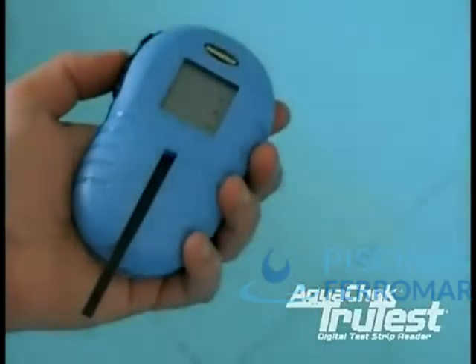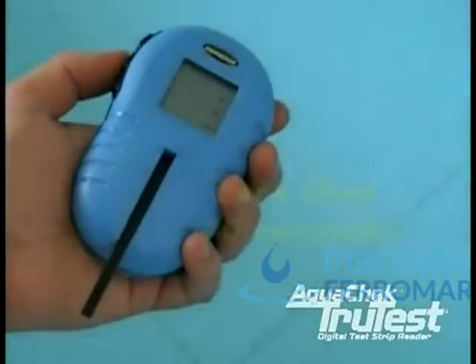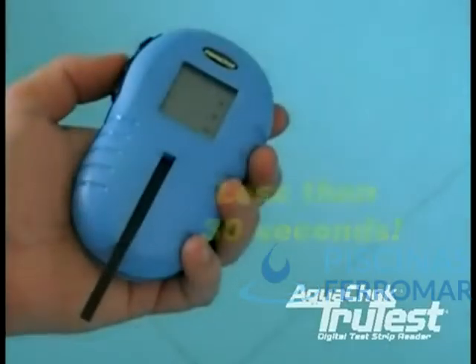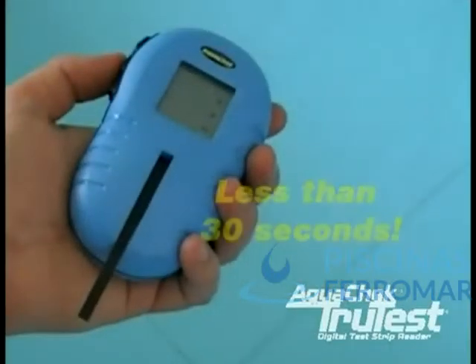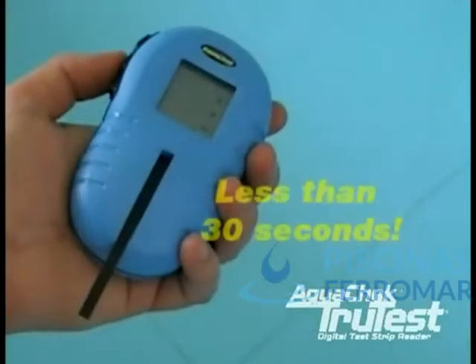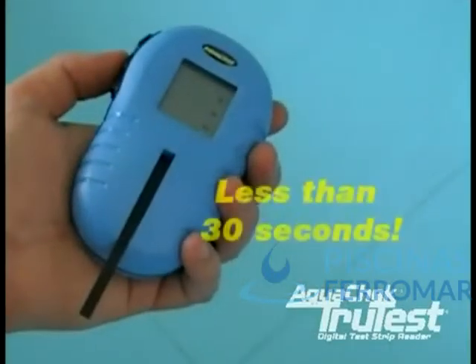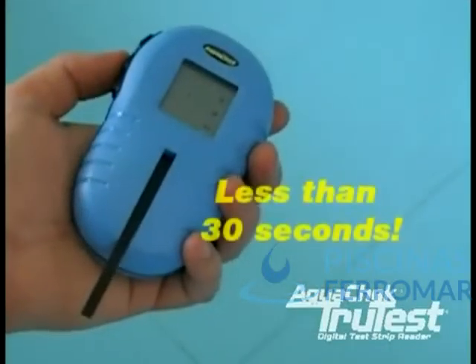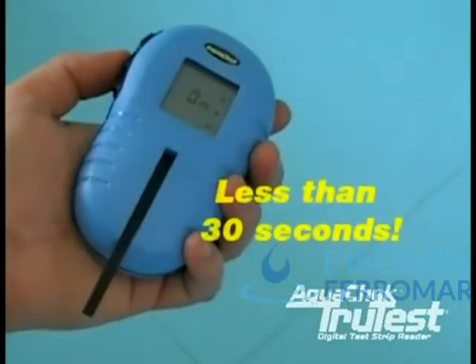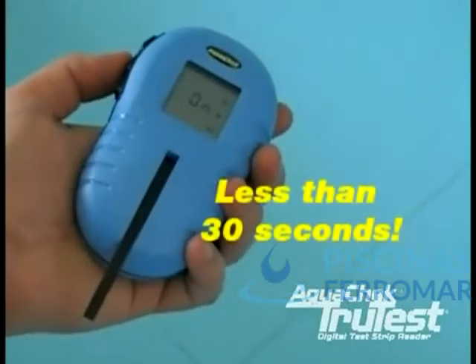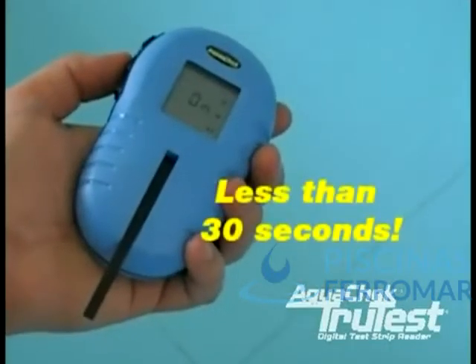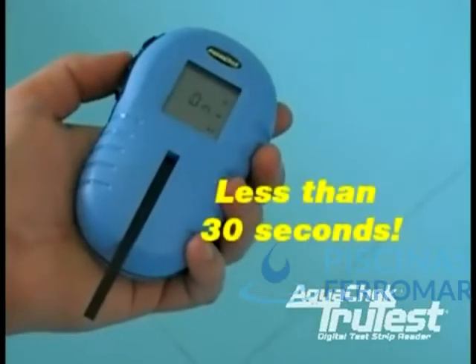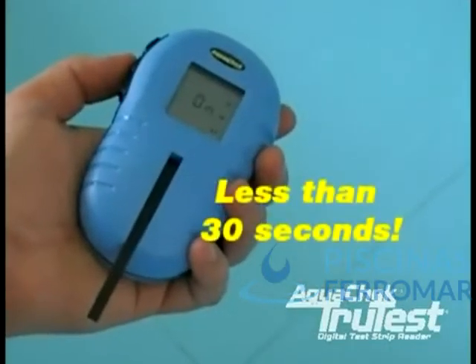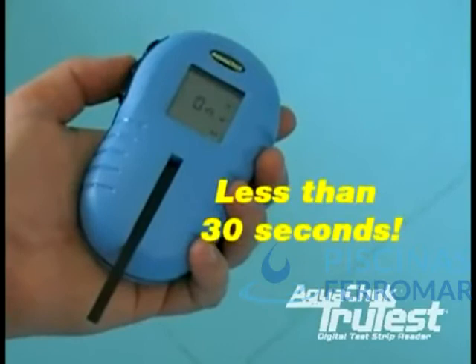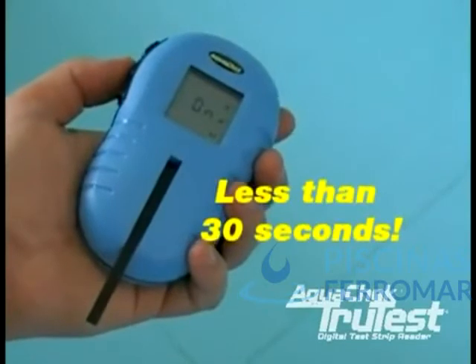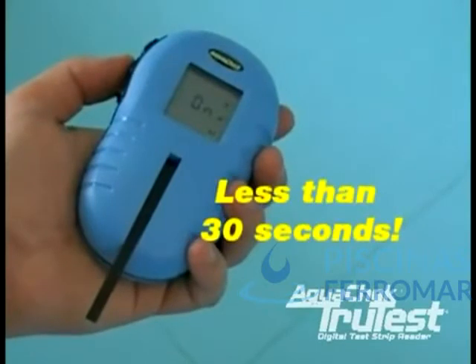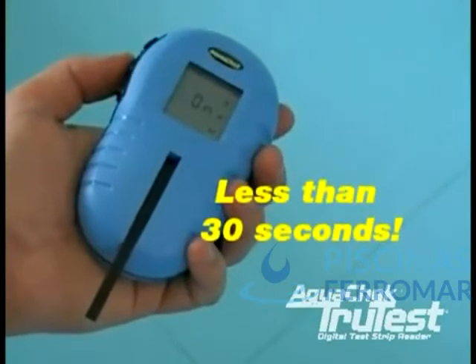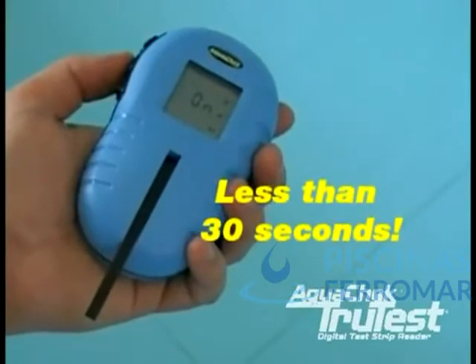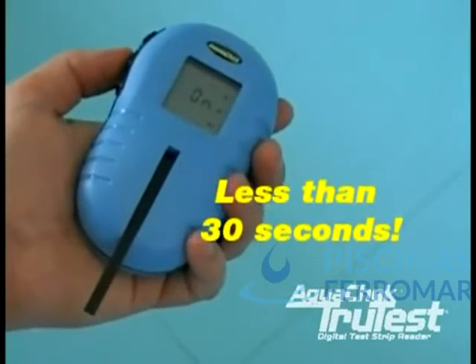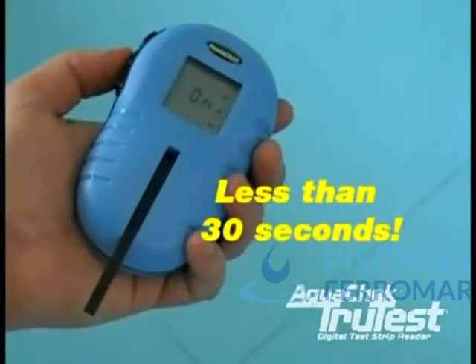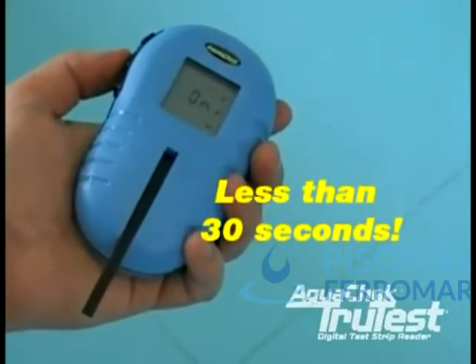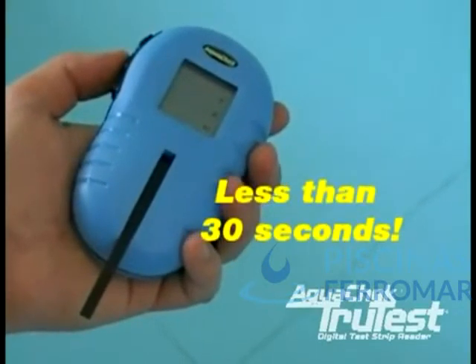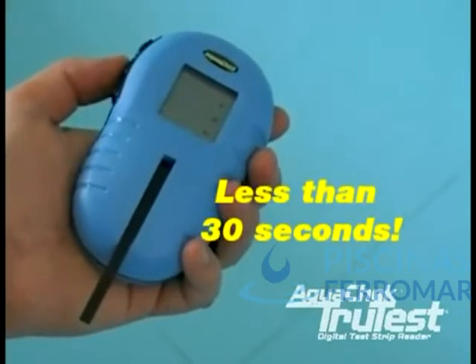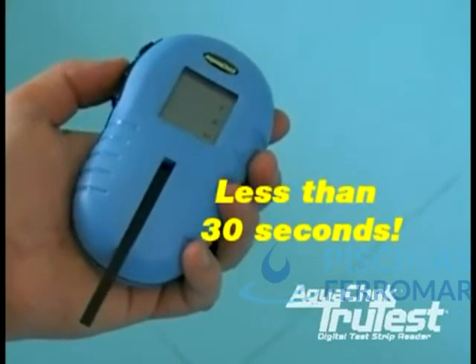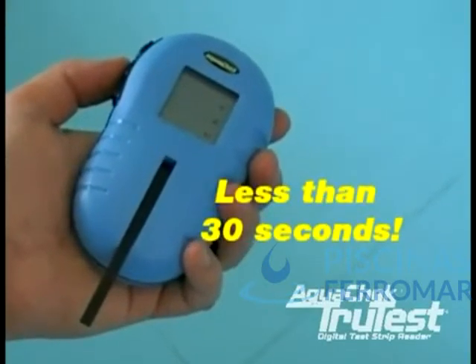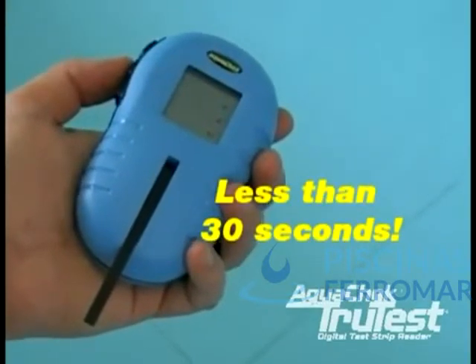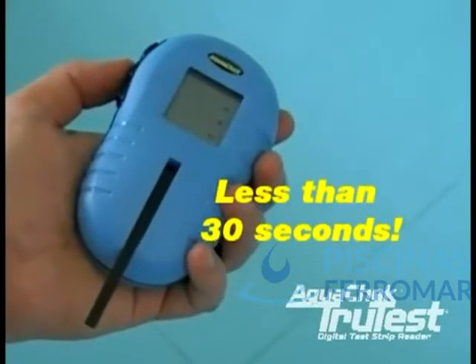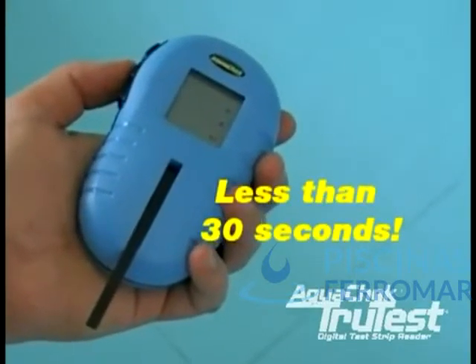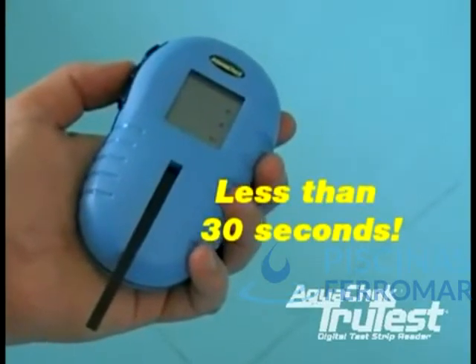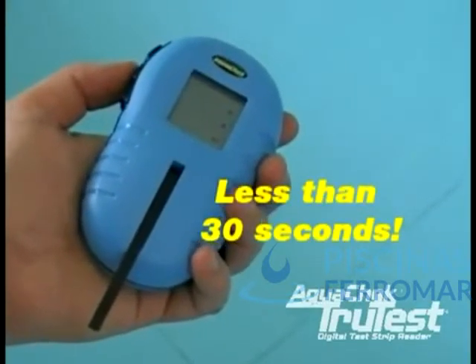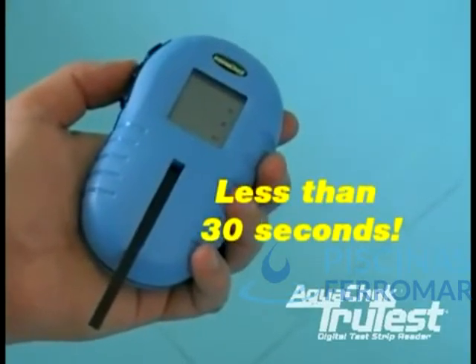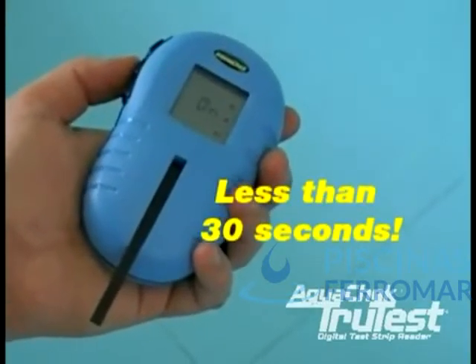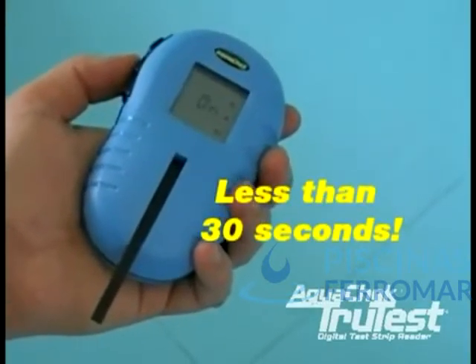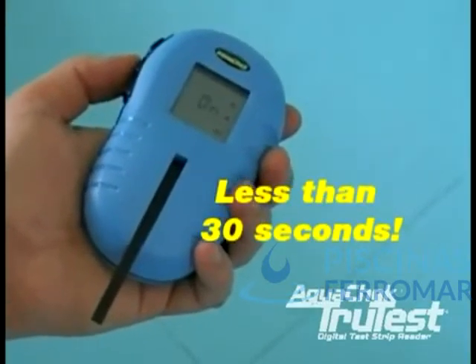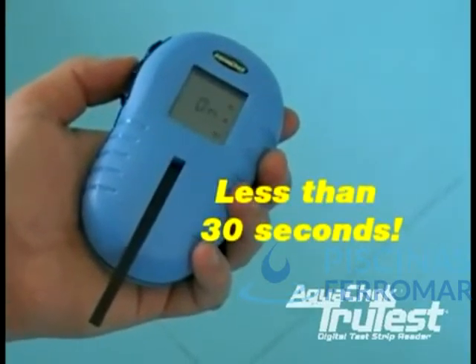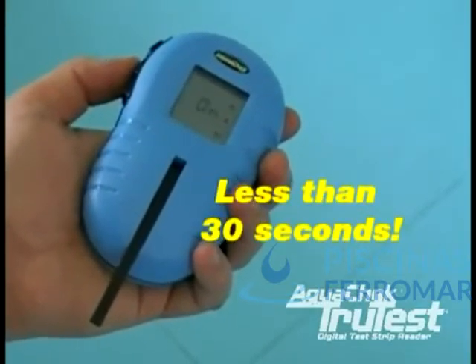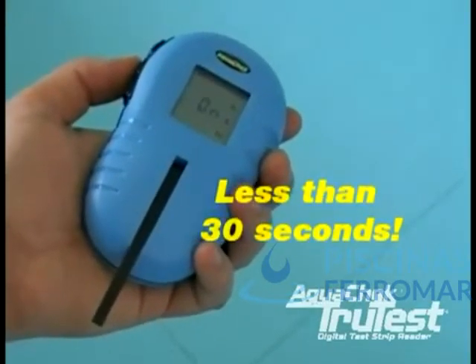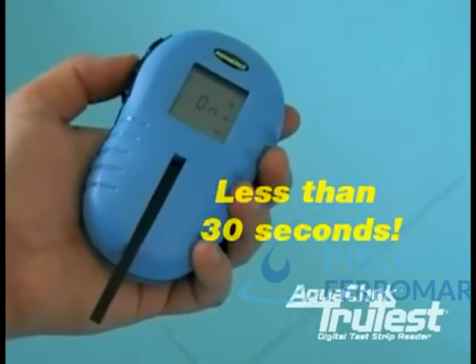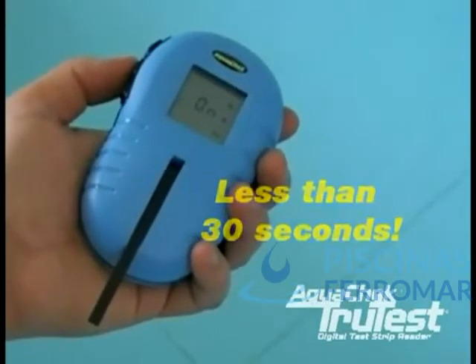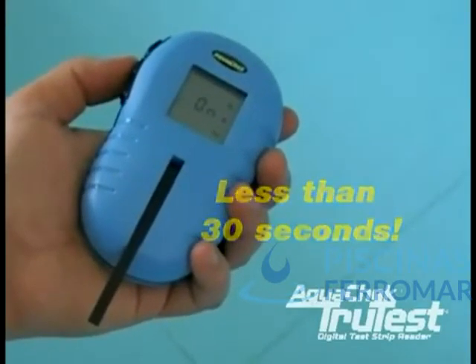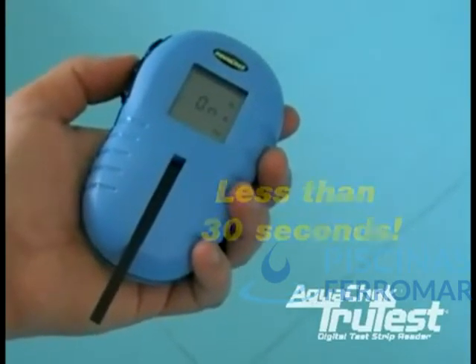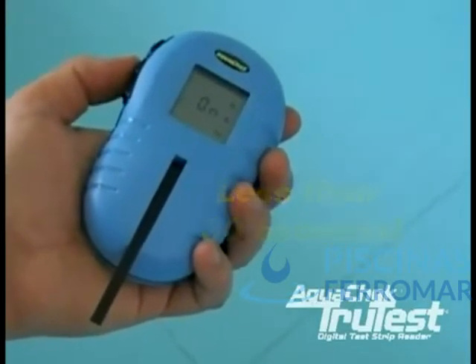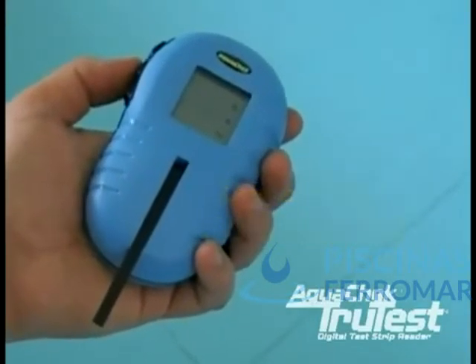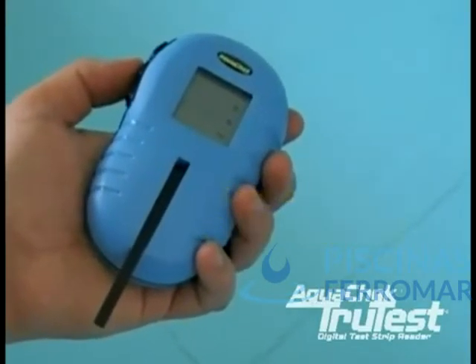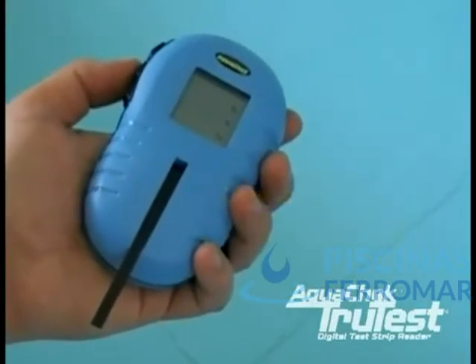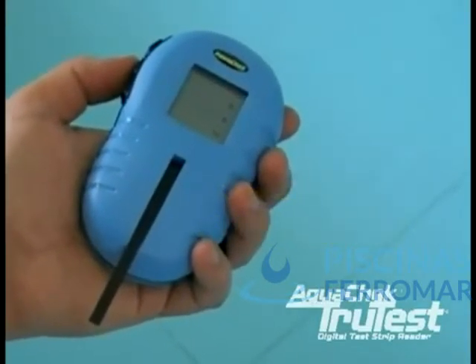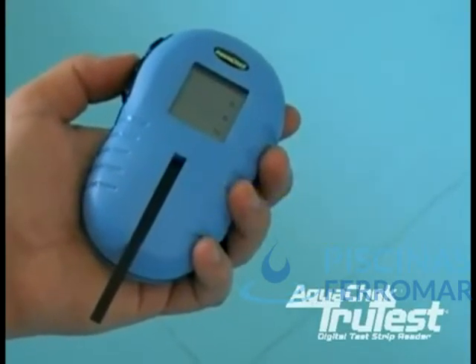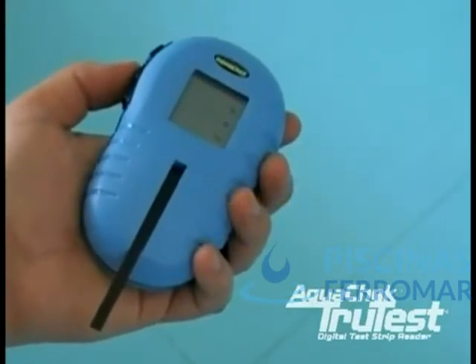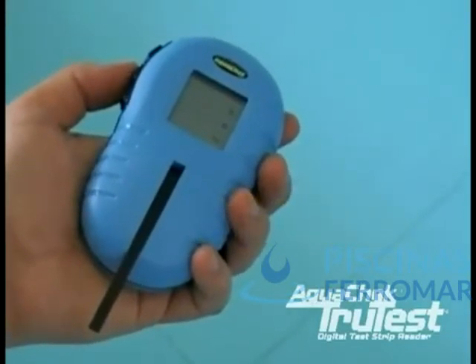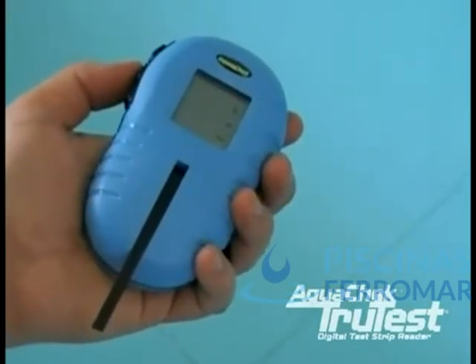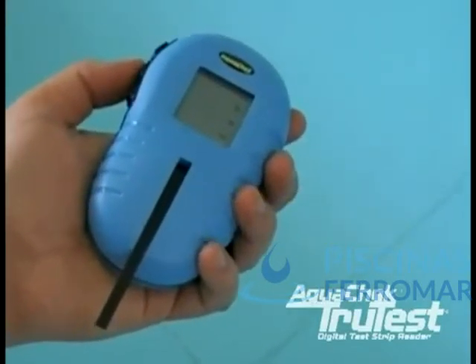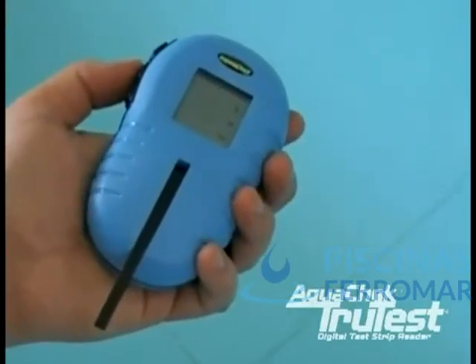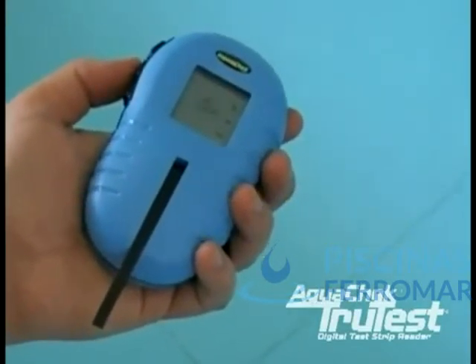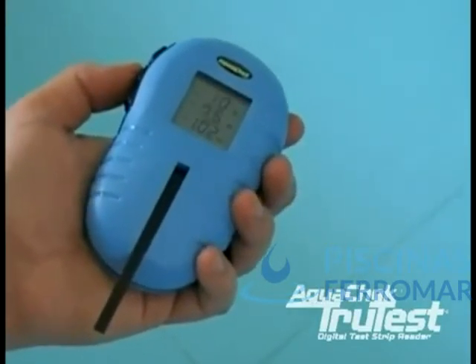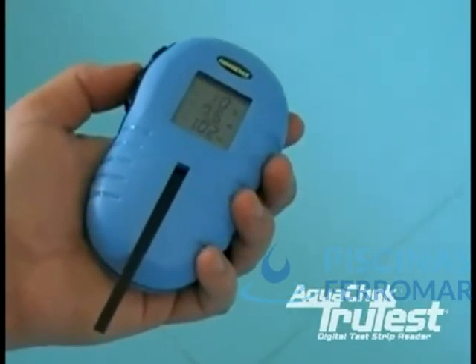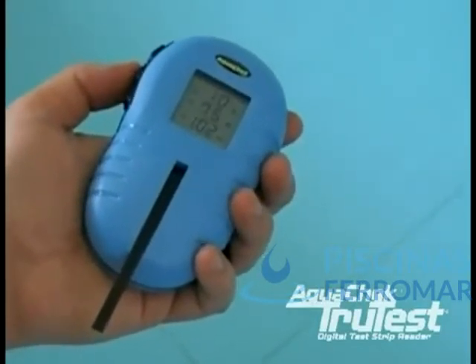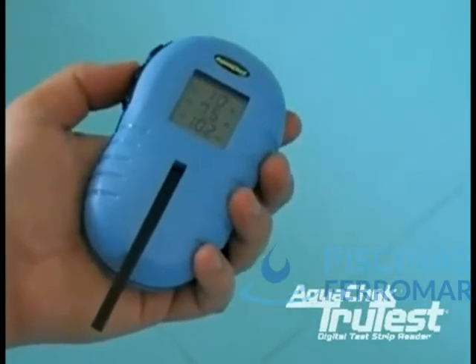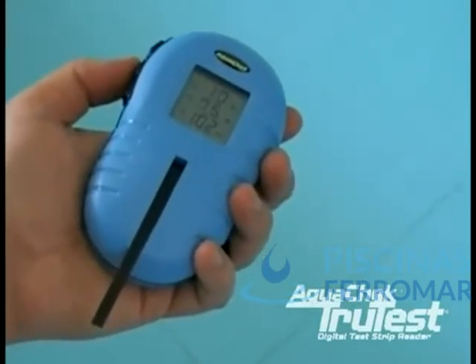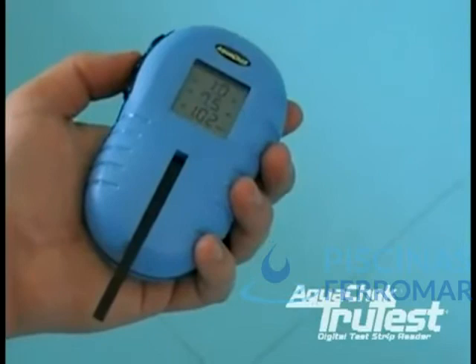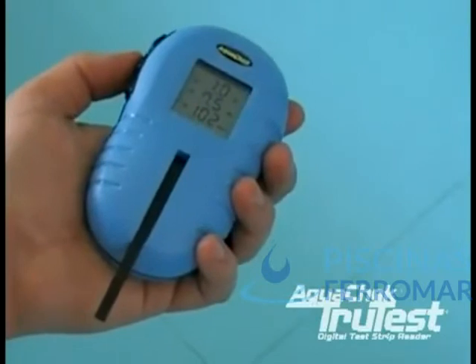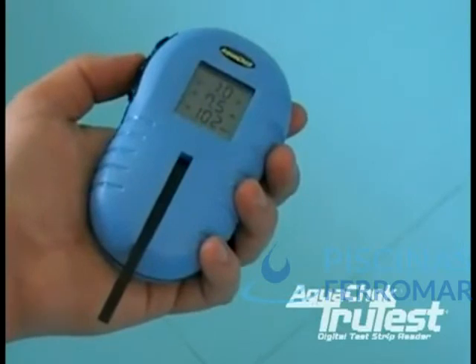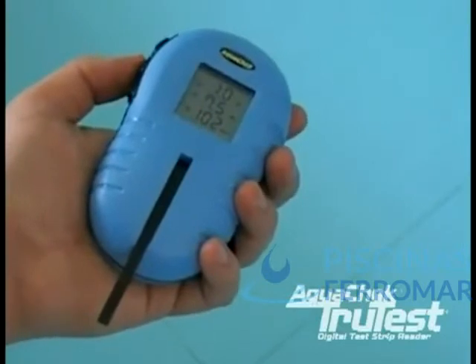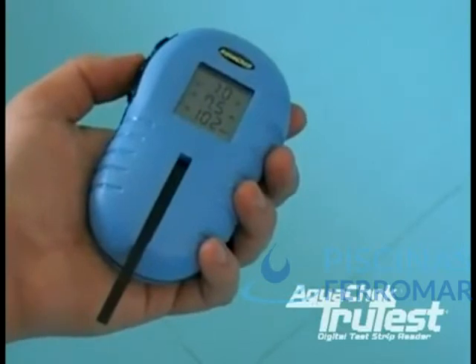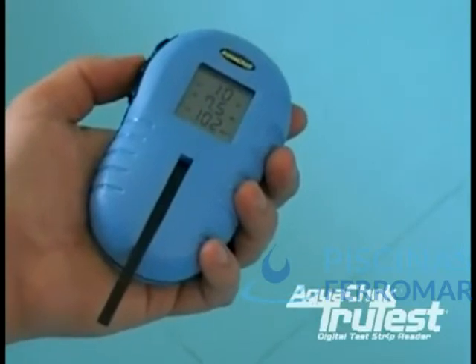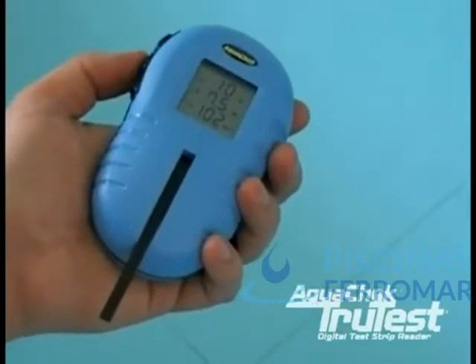You will then wait for your results. During testing, the meter will flash the word 'on', letting you know that a test is in progress.